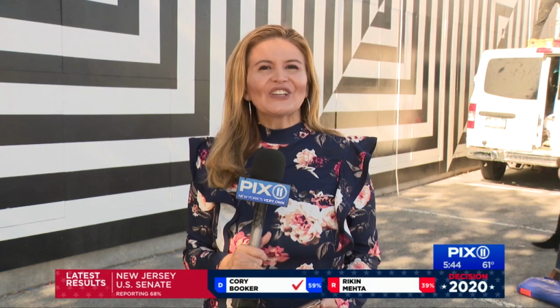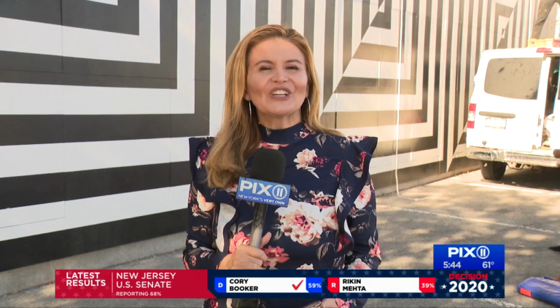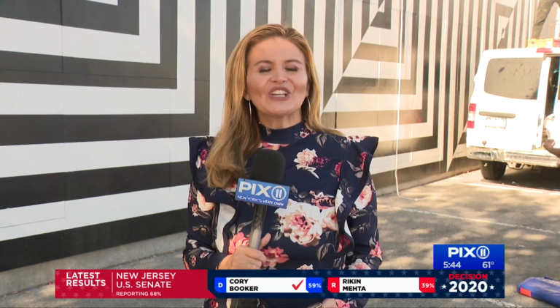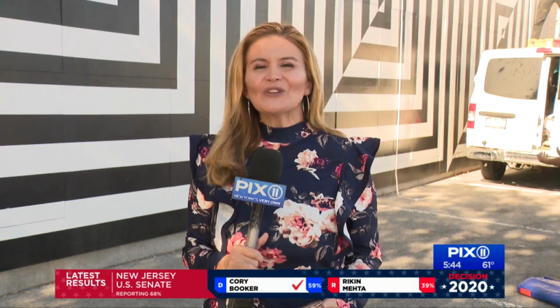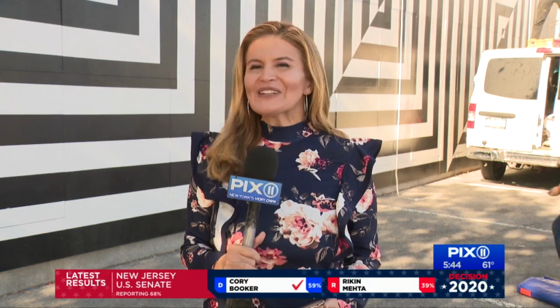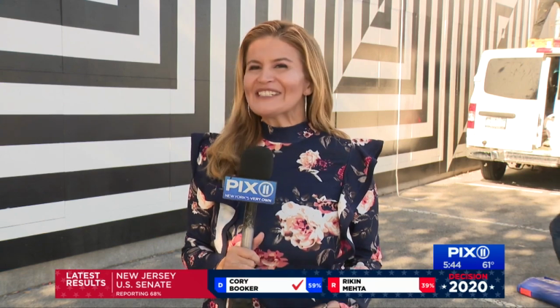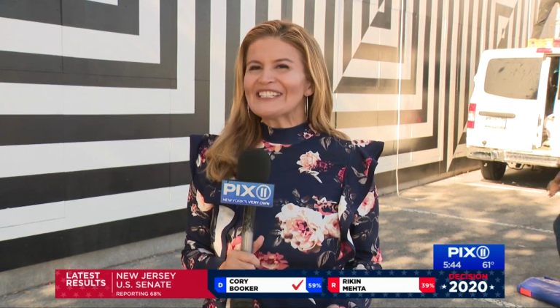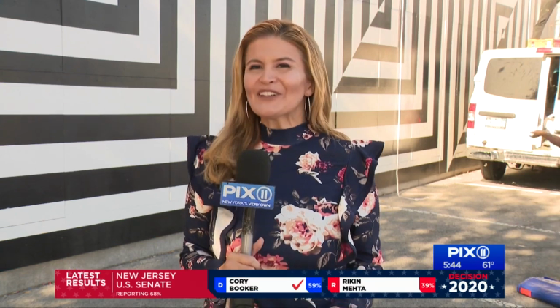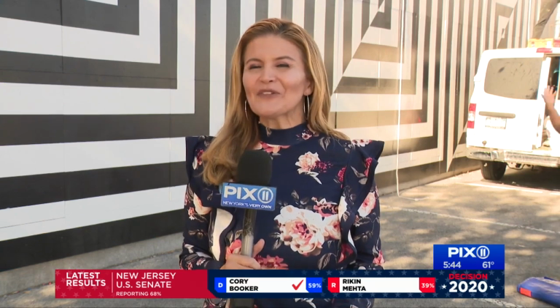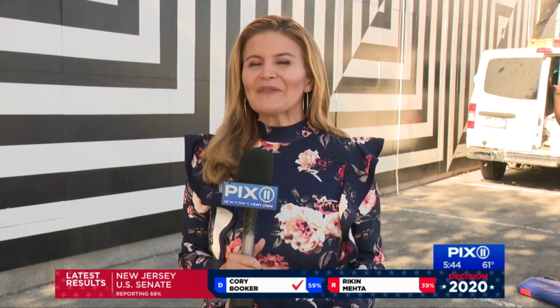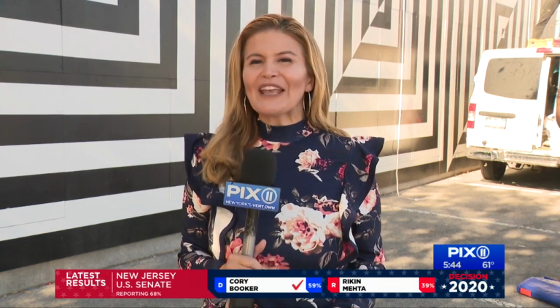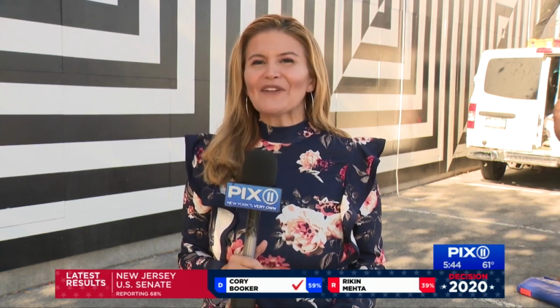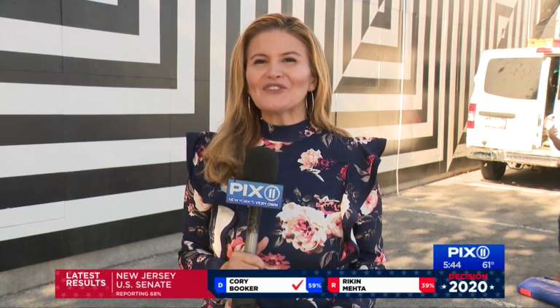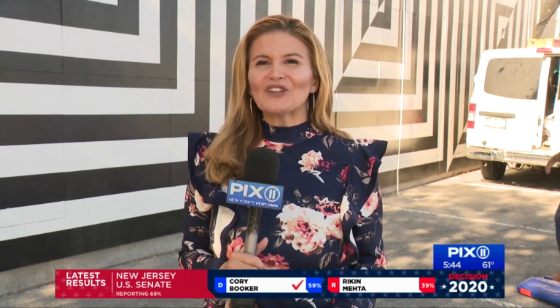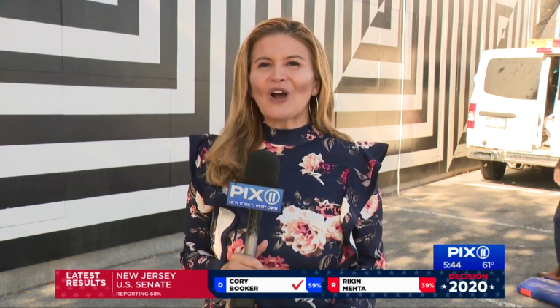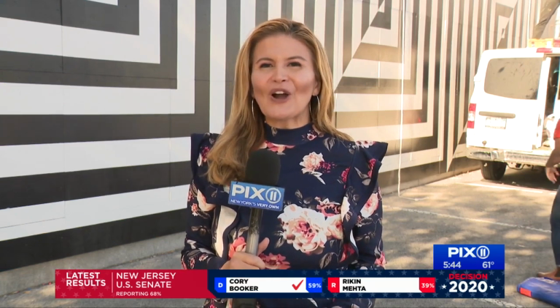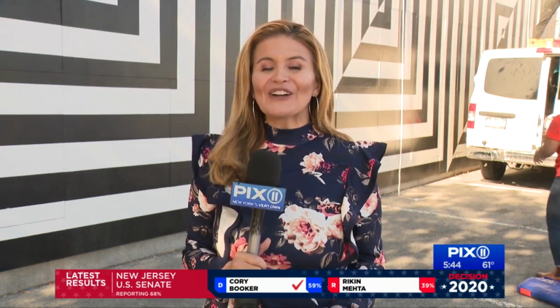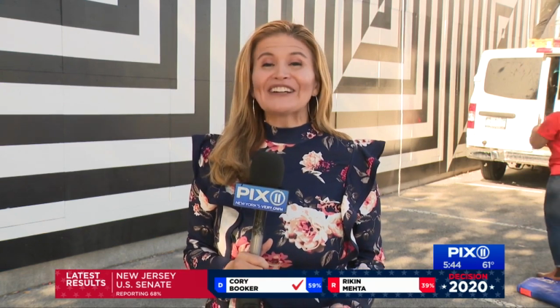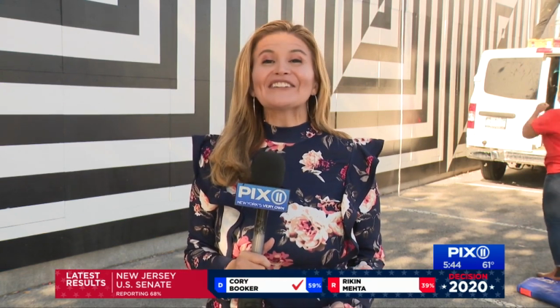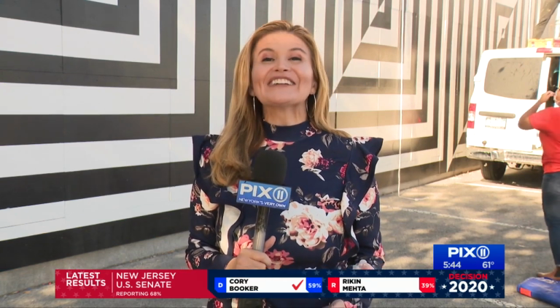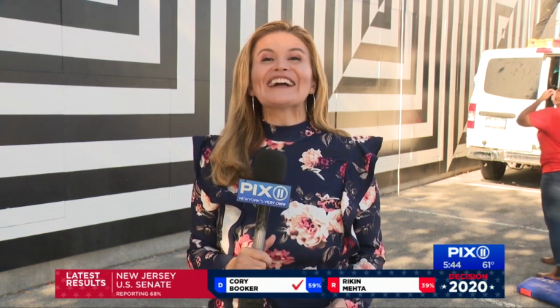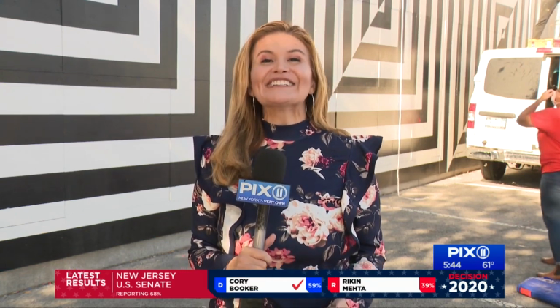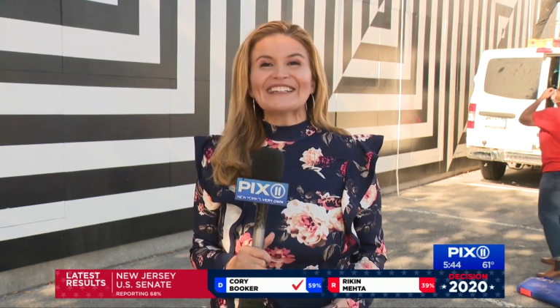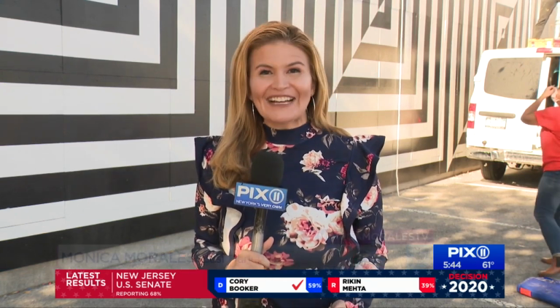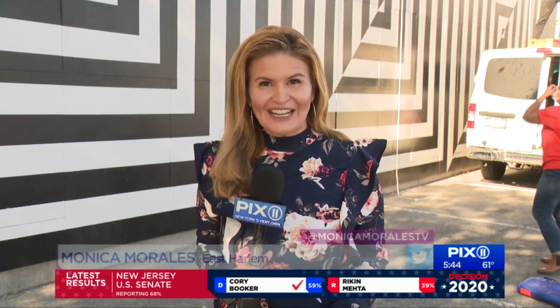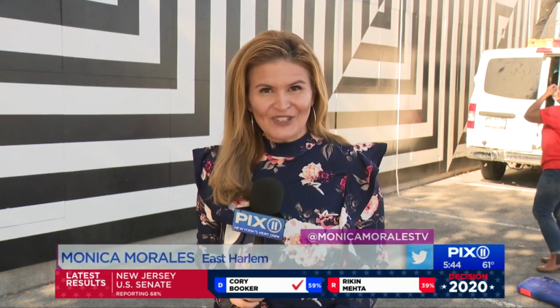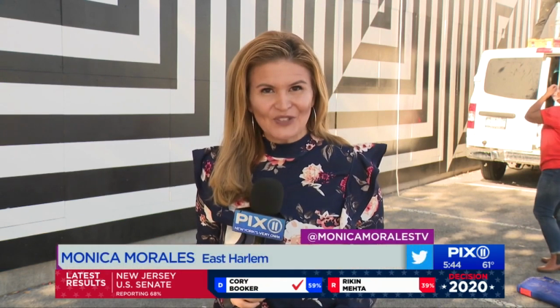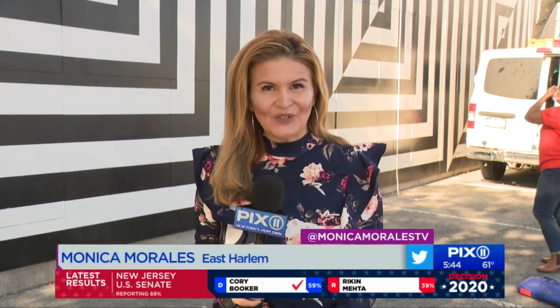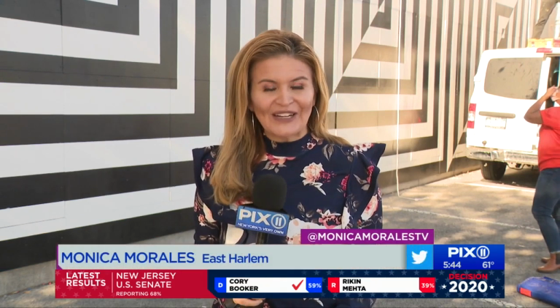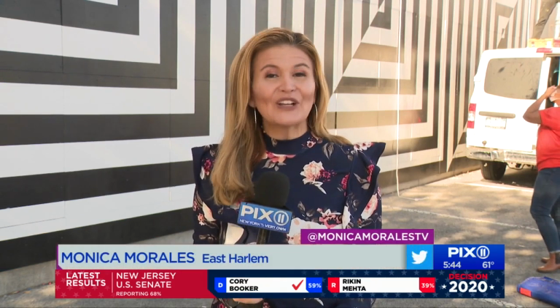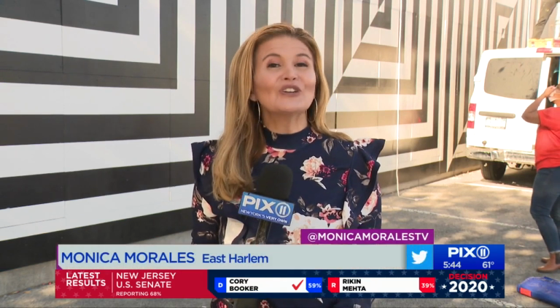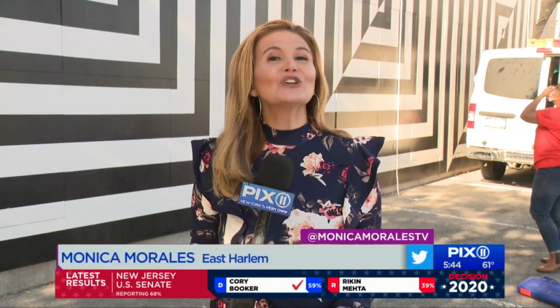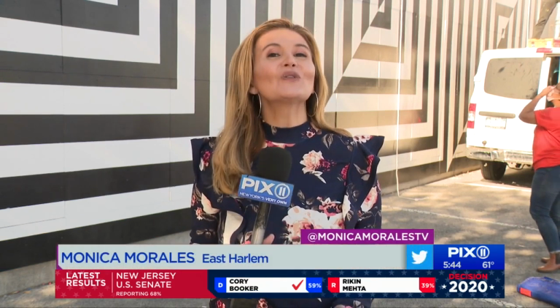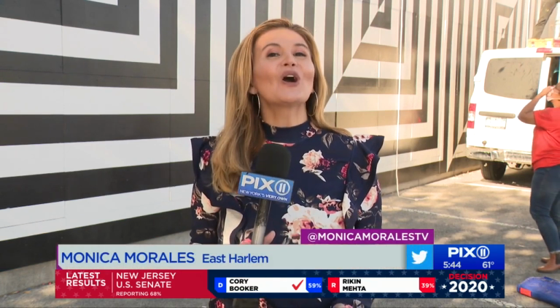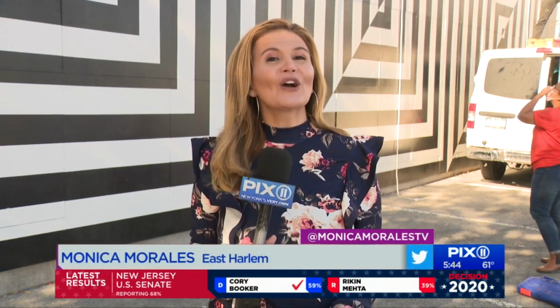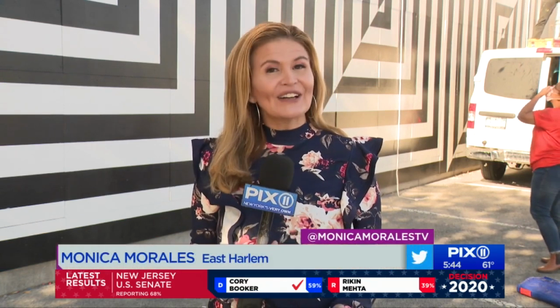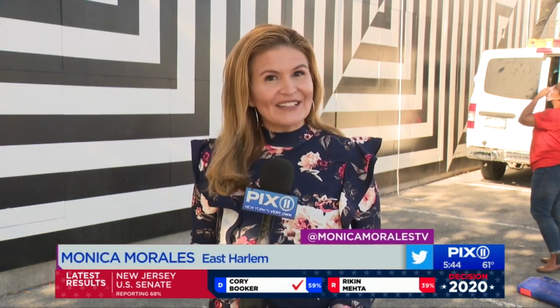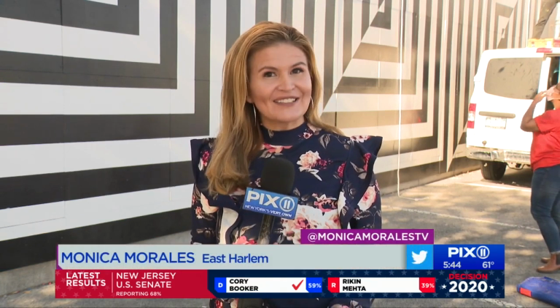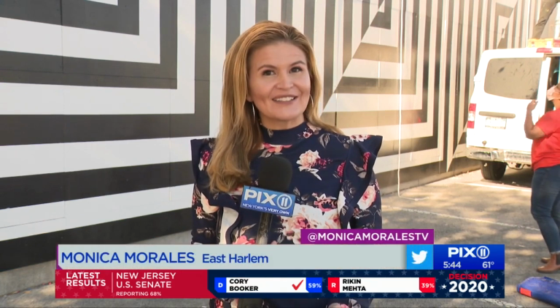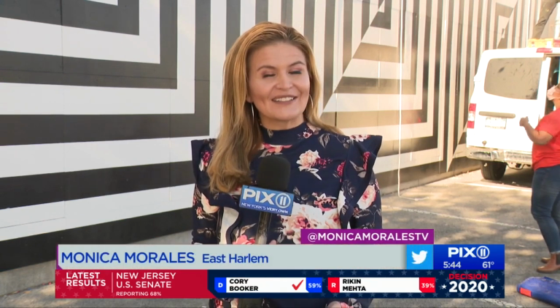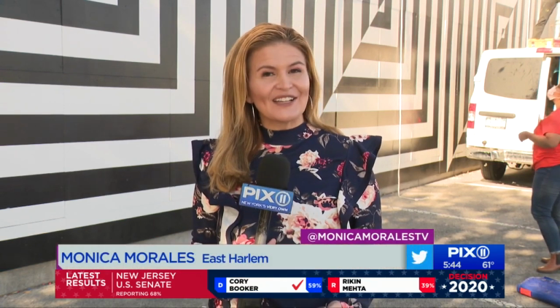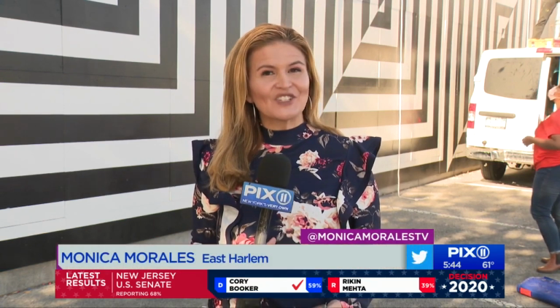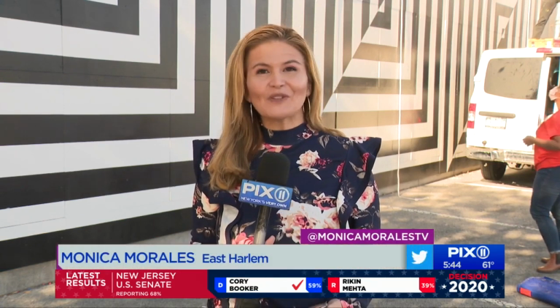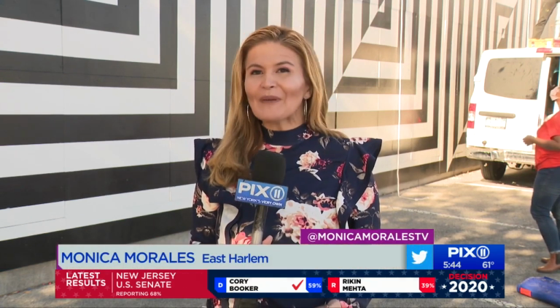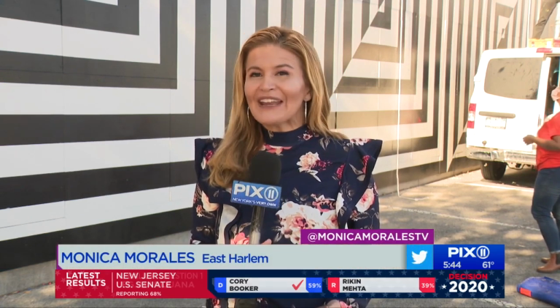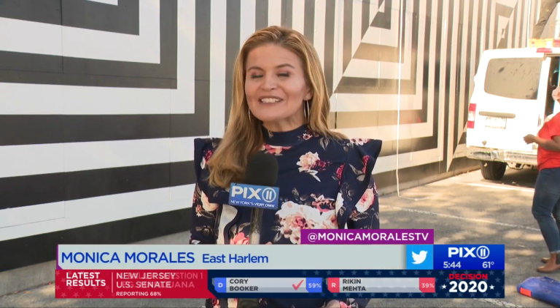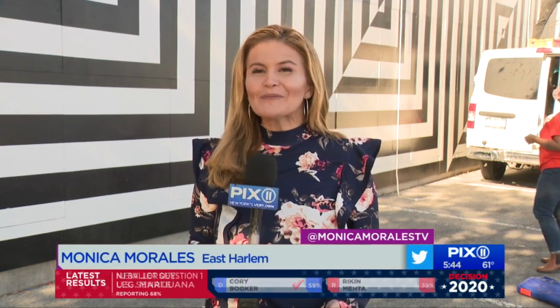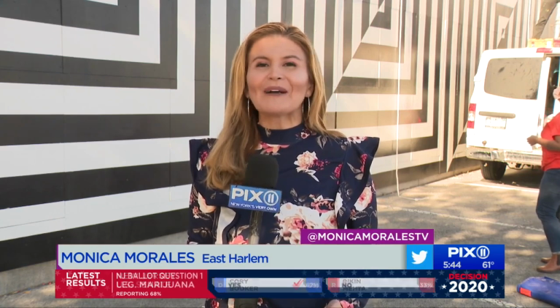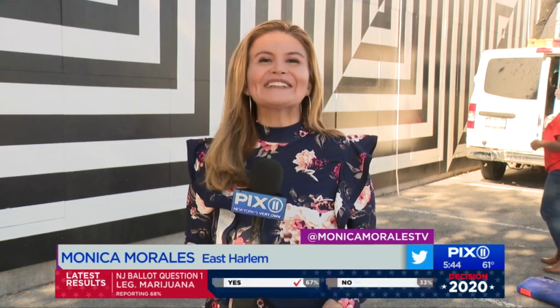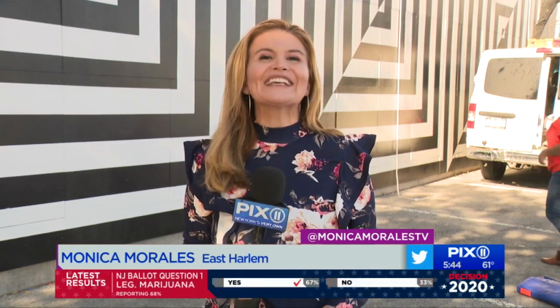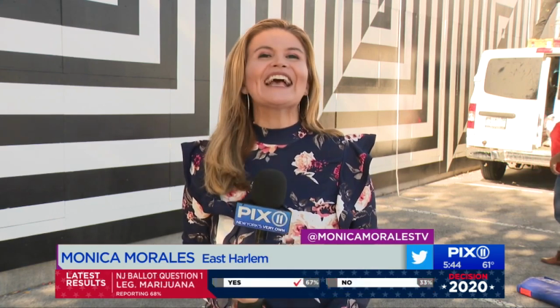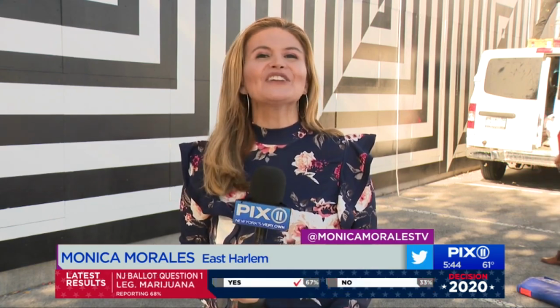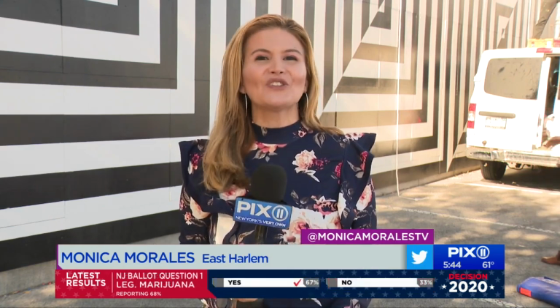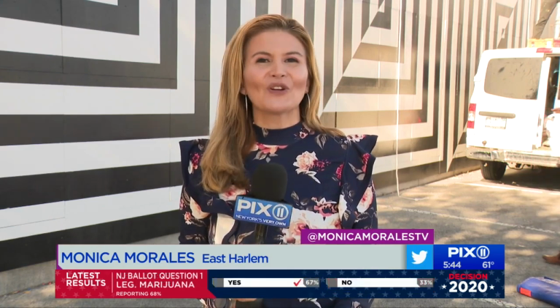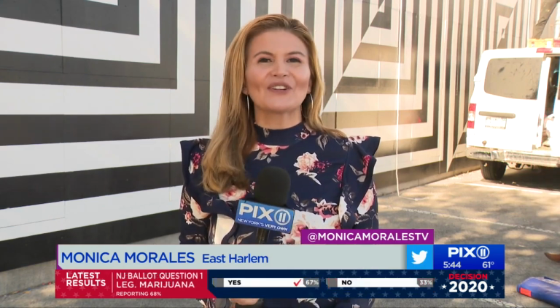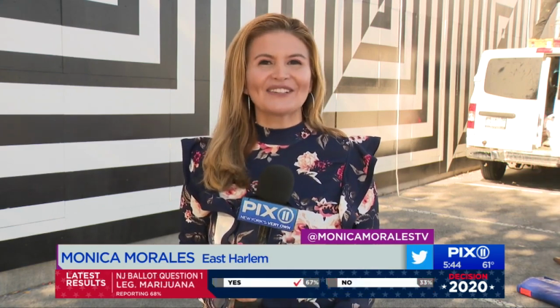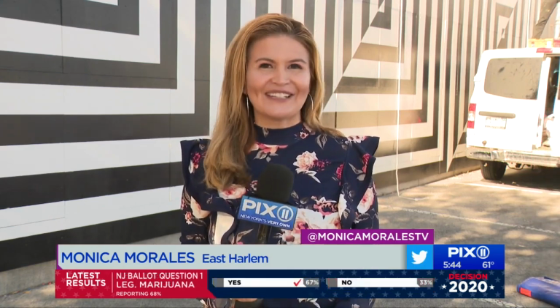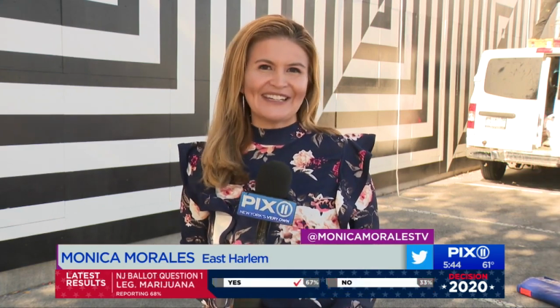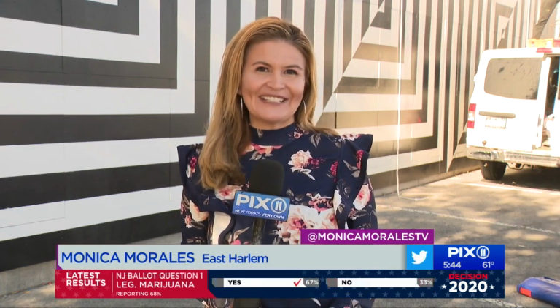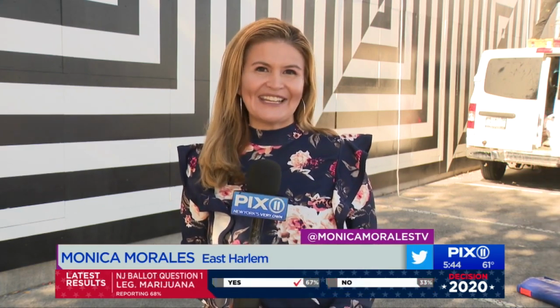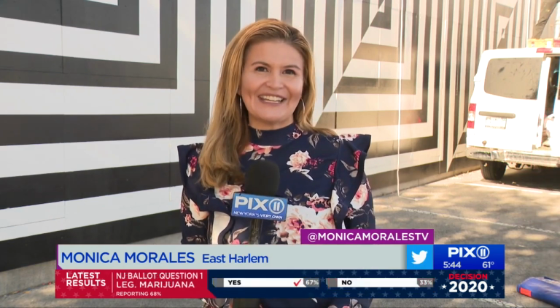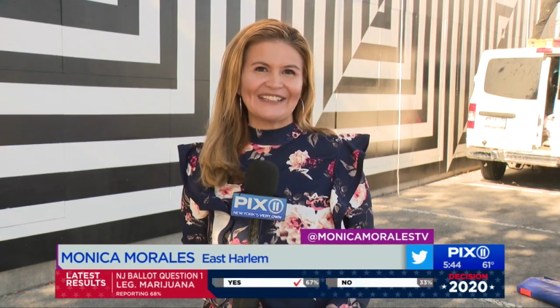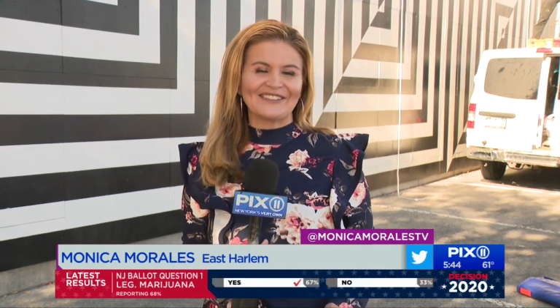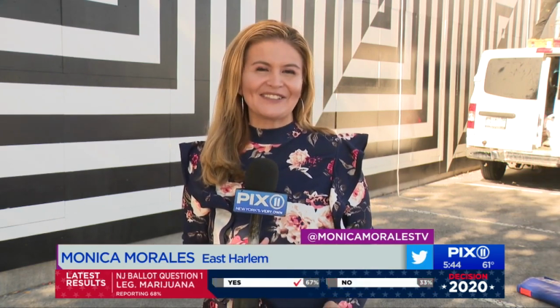You can see it from the FDR near 99th Street — a new art installation painted by 10 New York City teams.